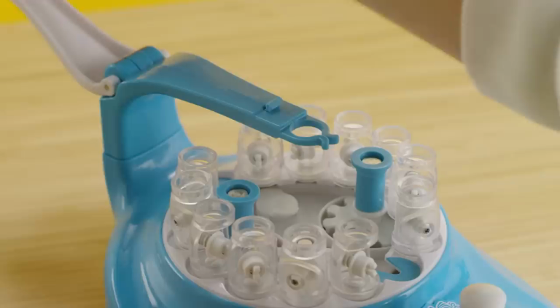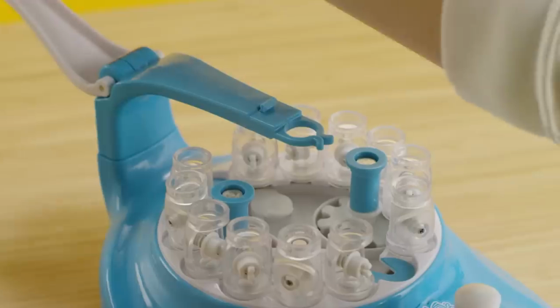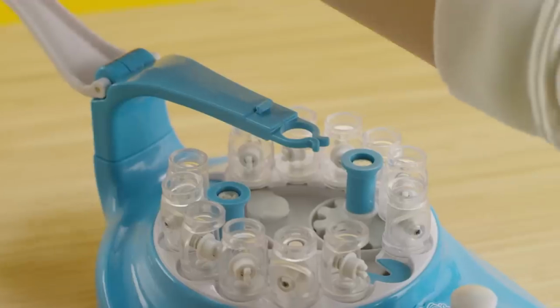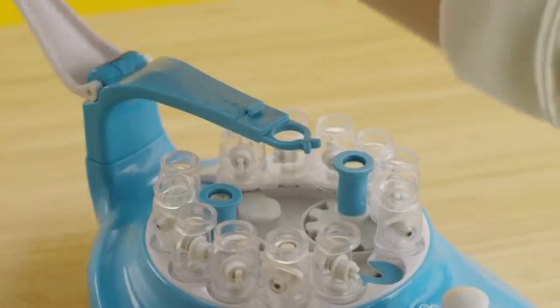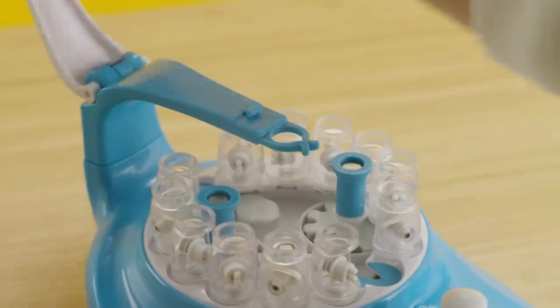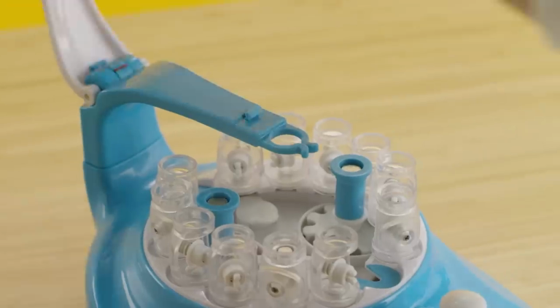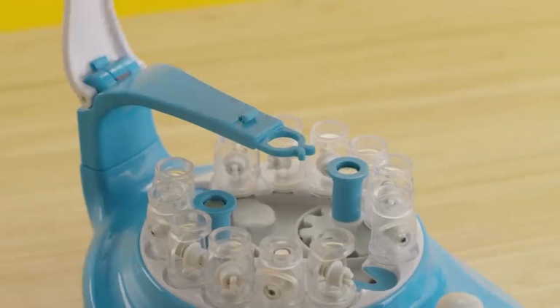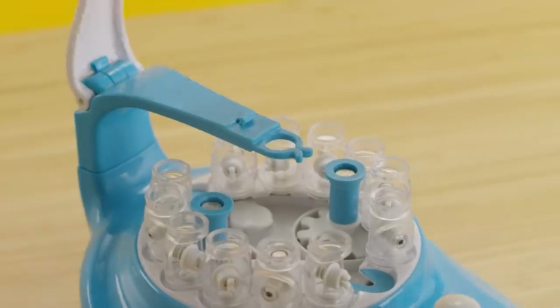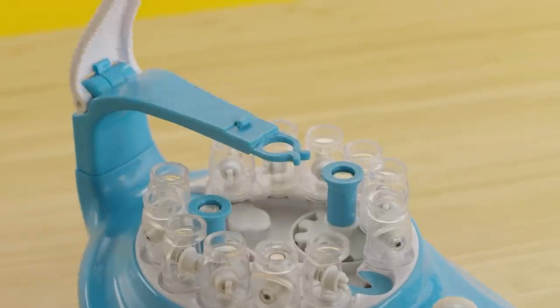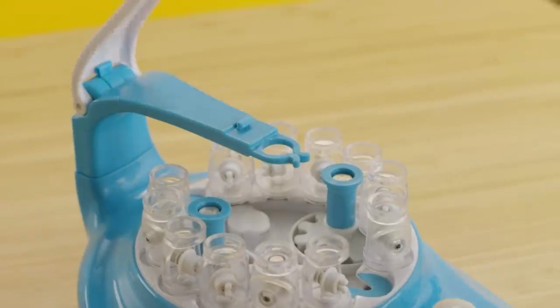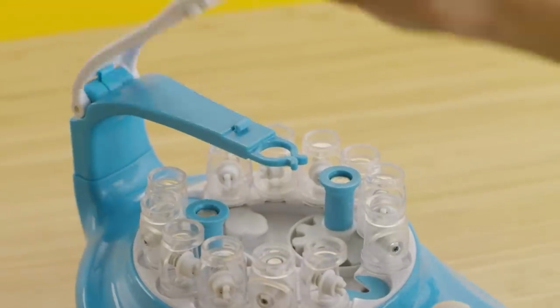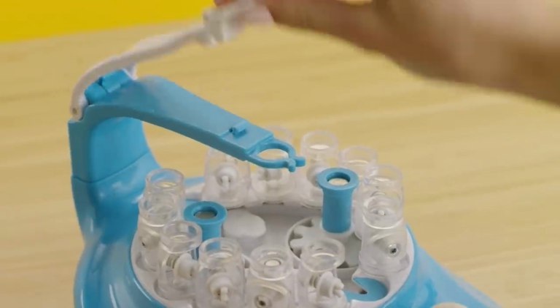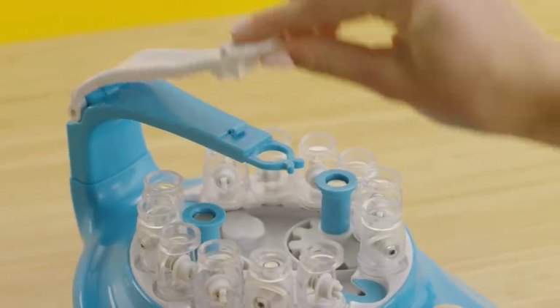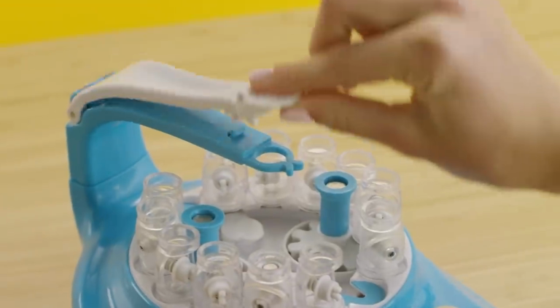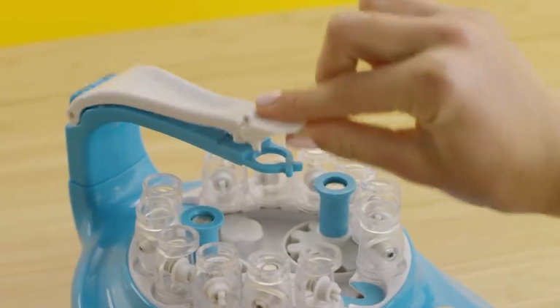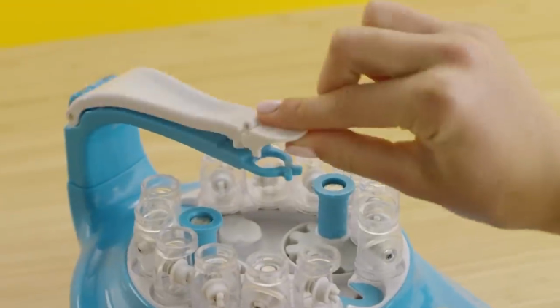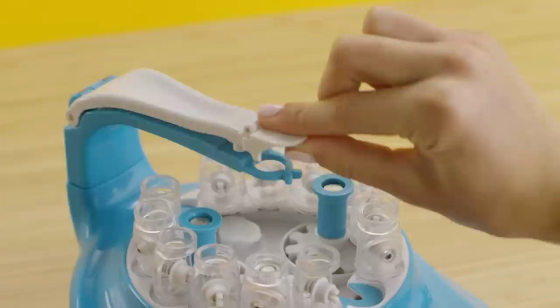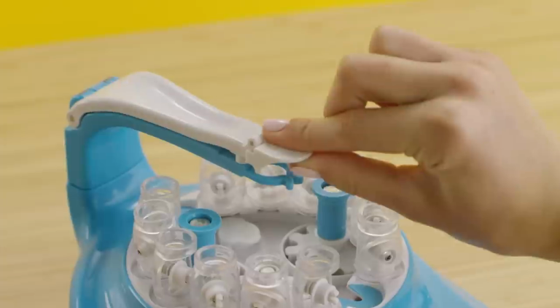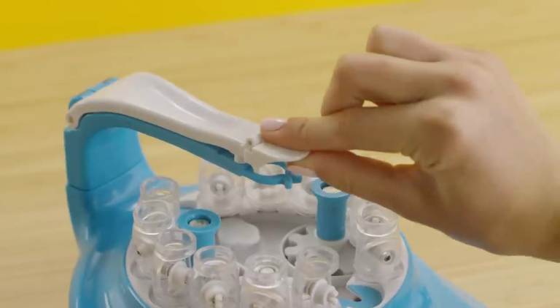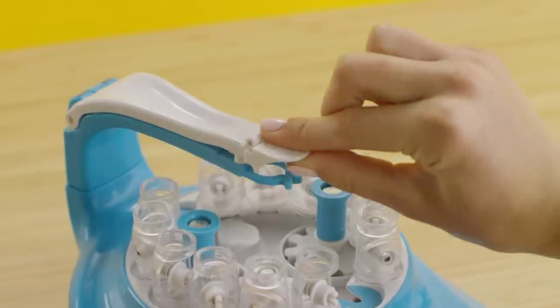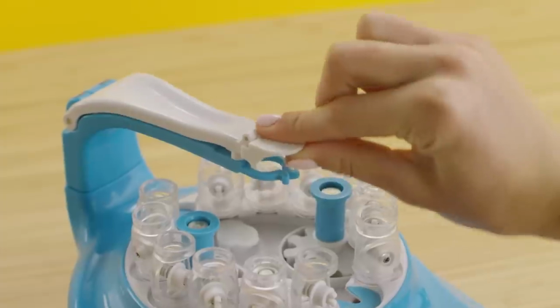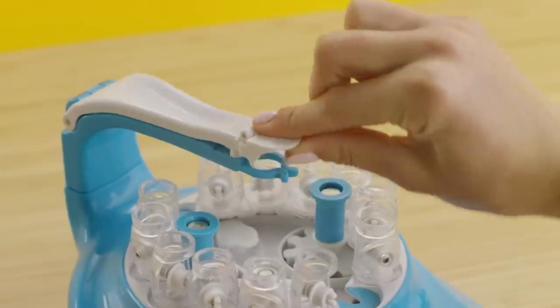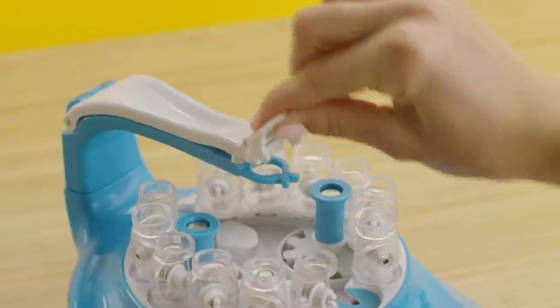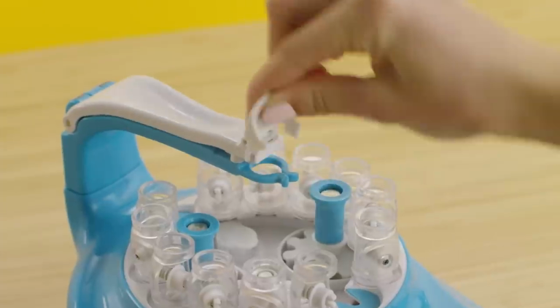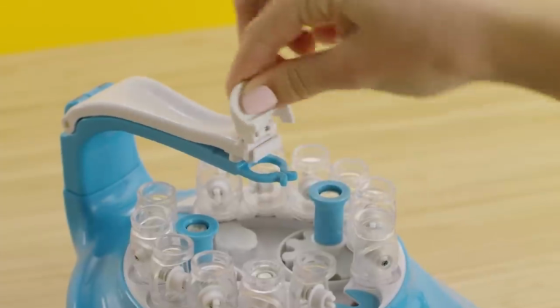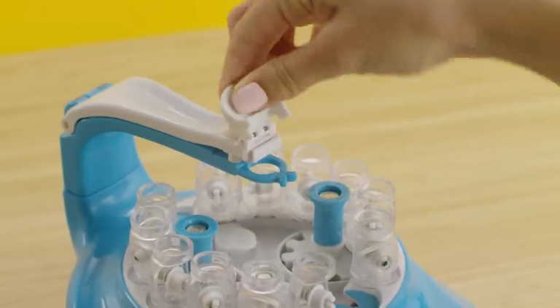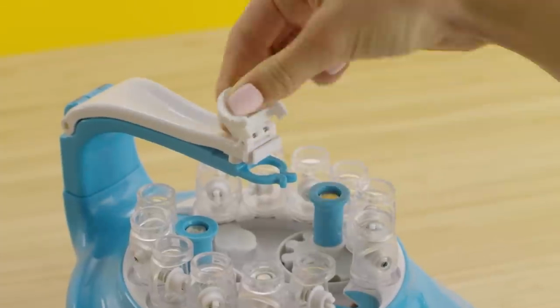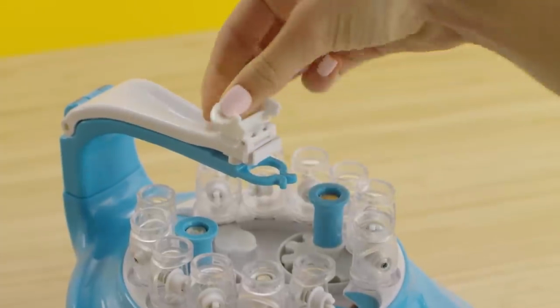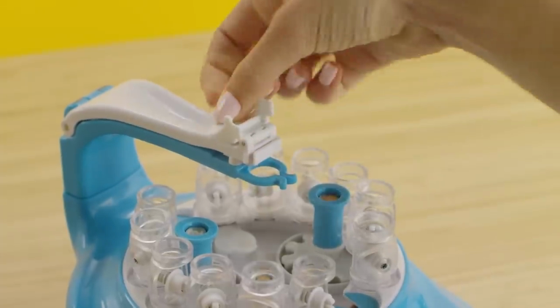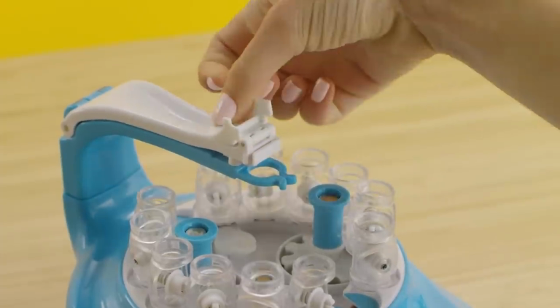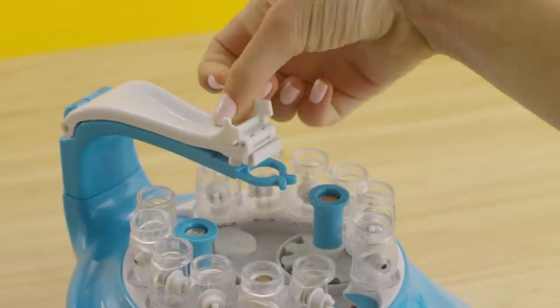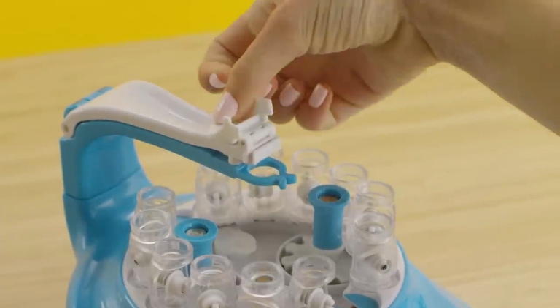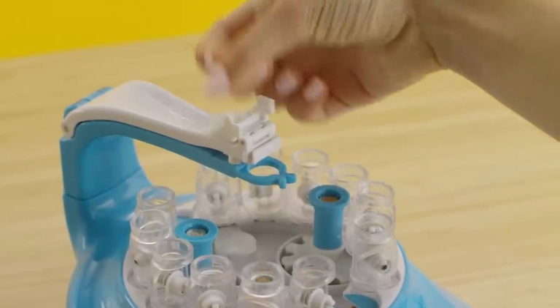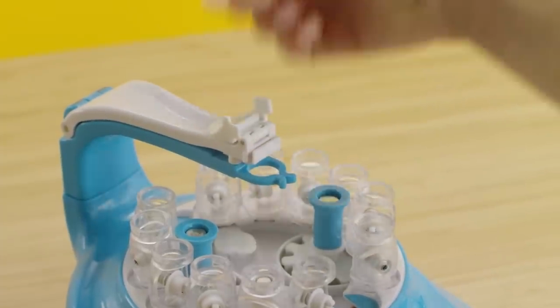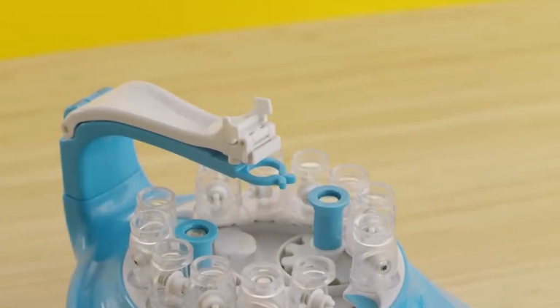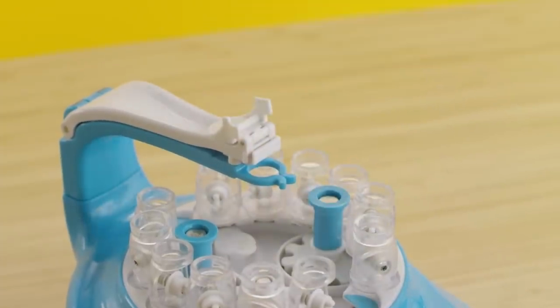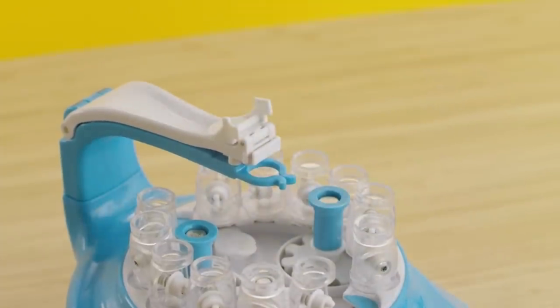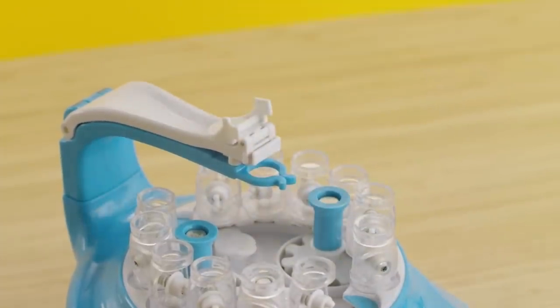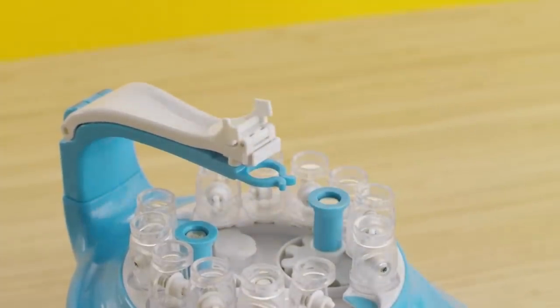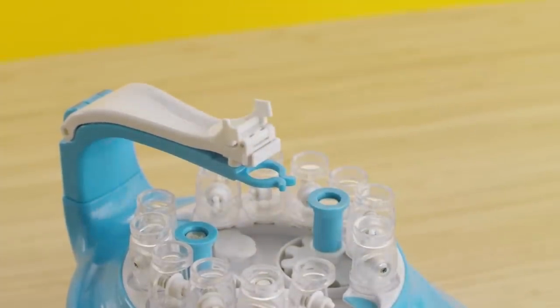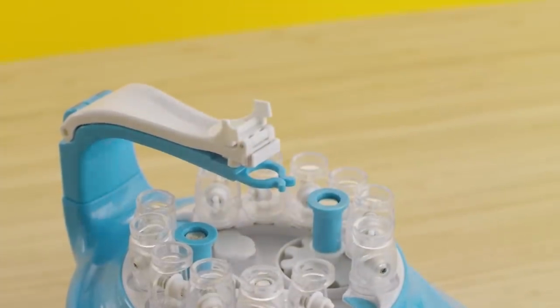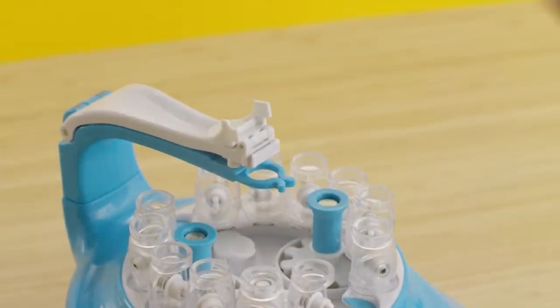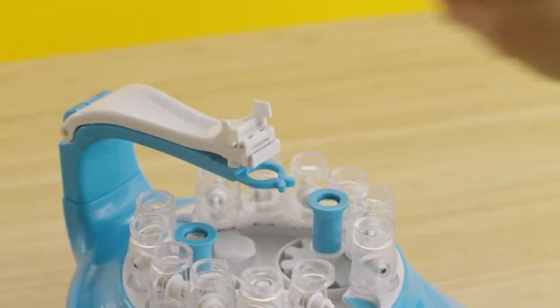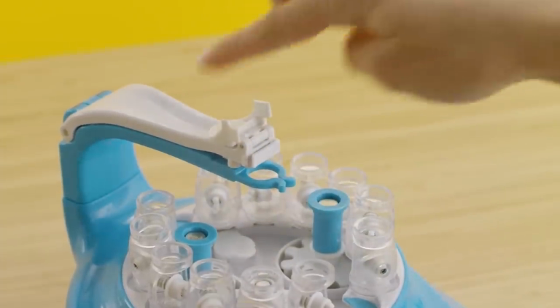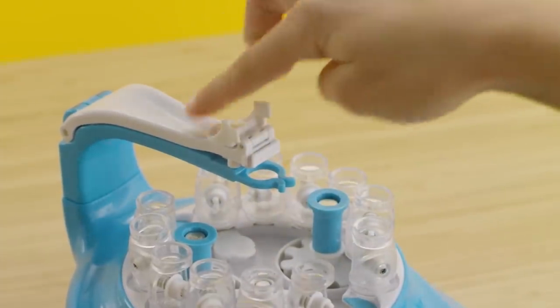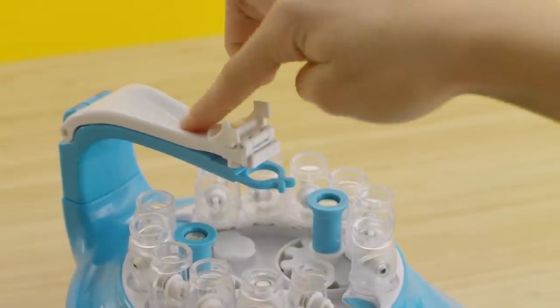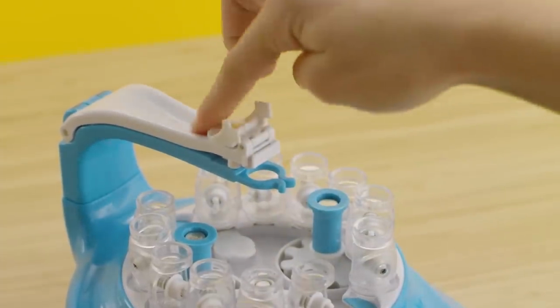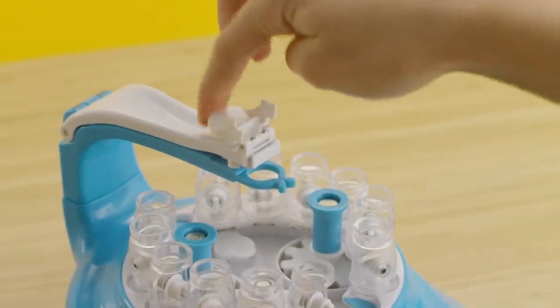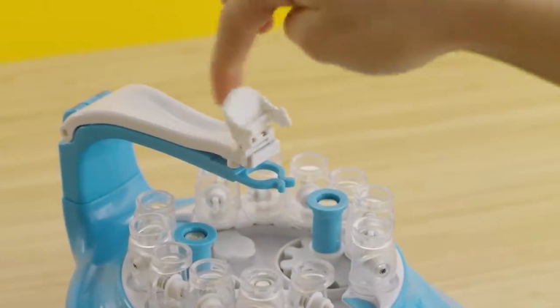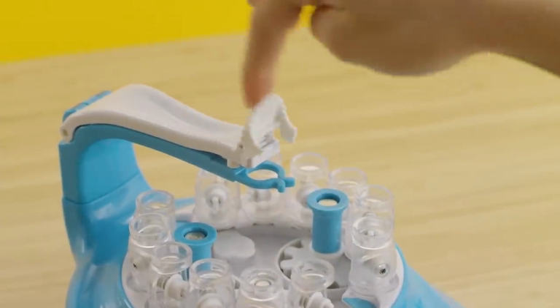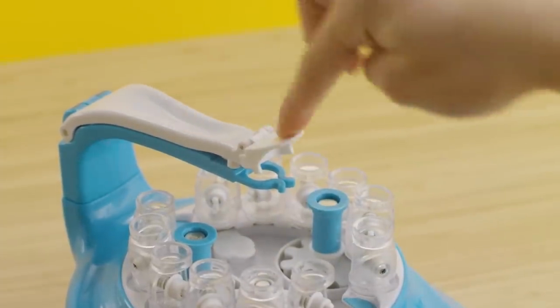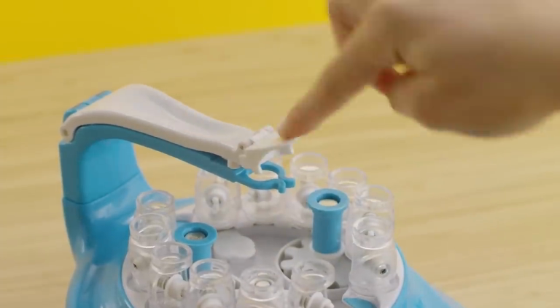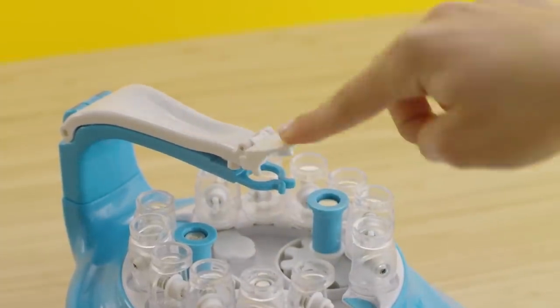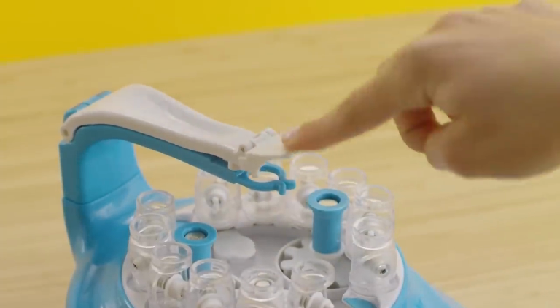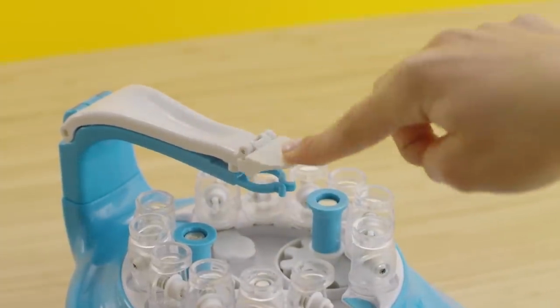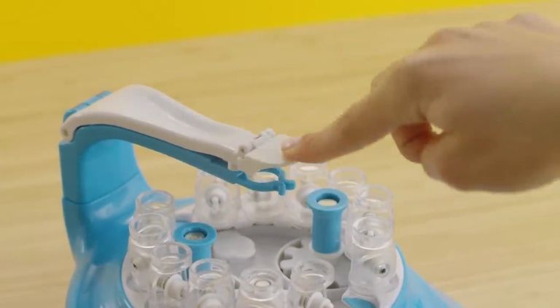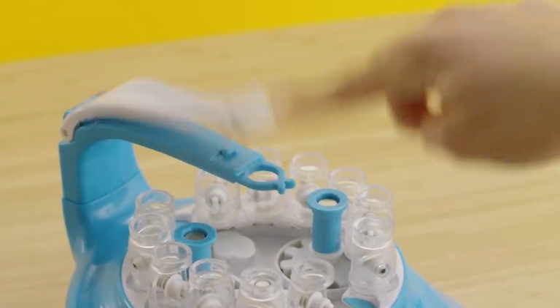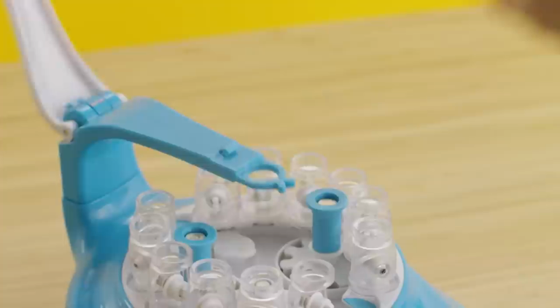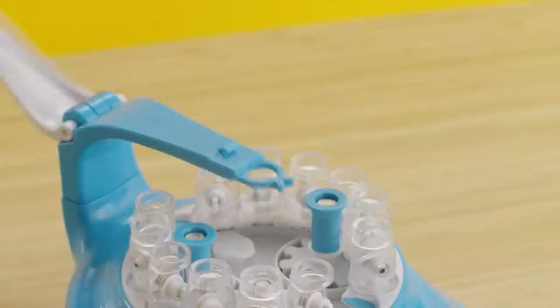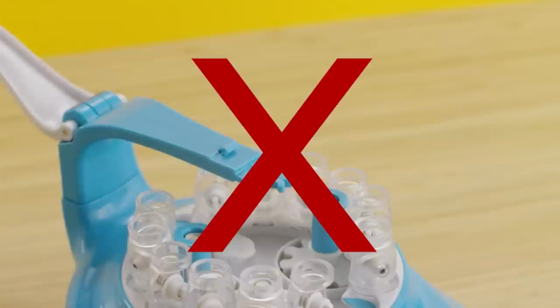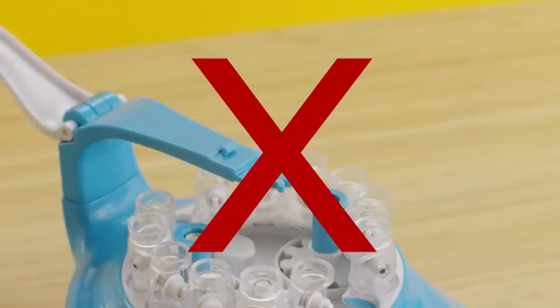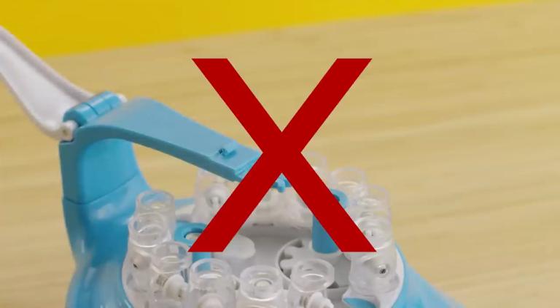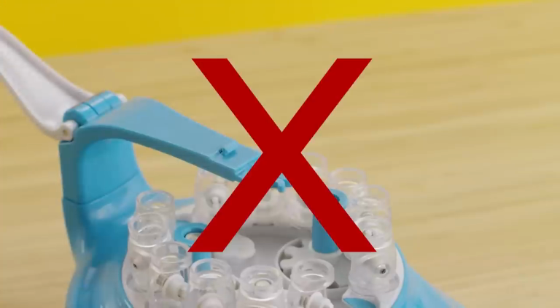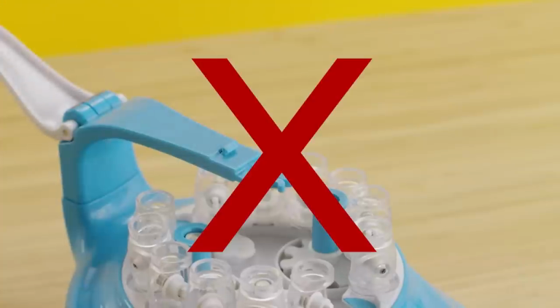Next, bring the white arm down and lift the white arm tab up. If the tab is left down, the arm will spring back up.